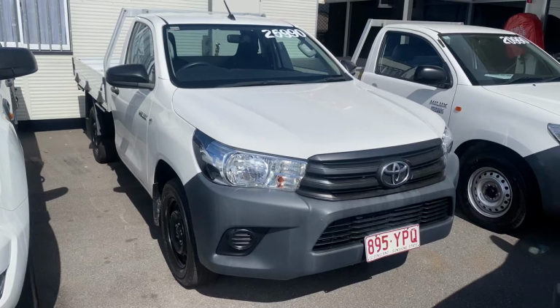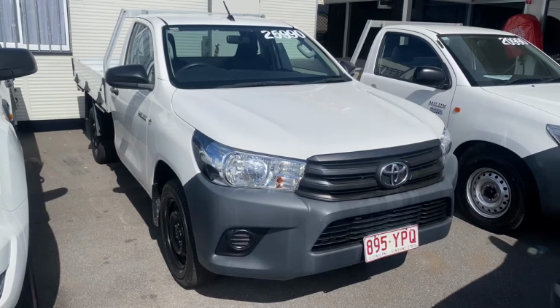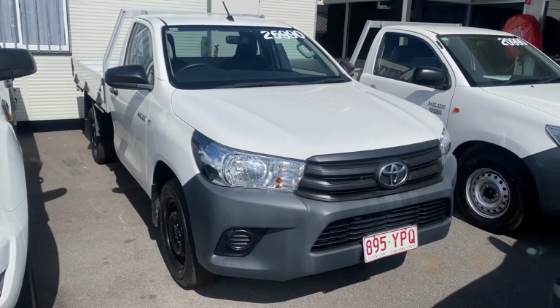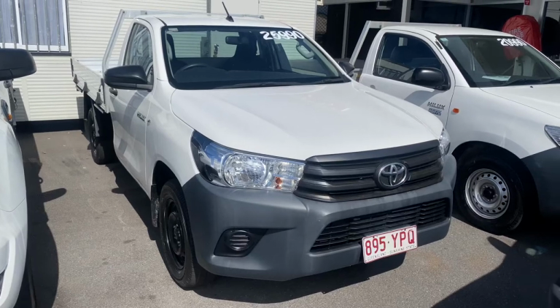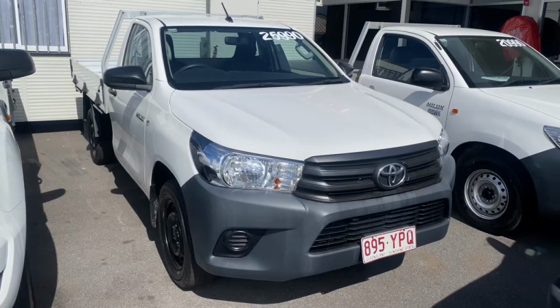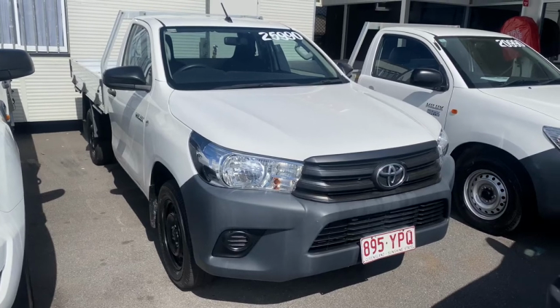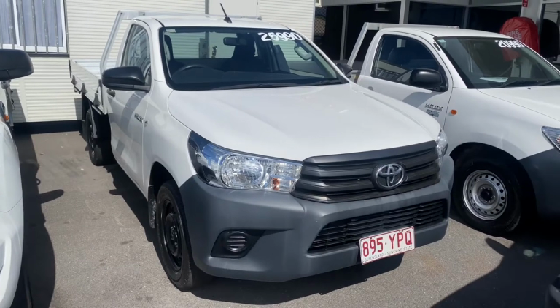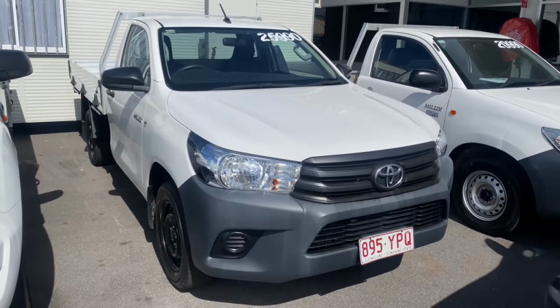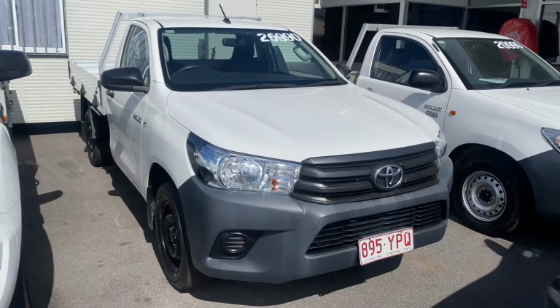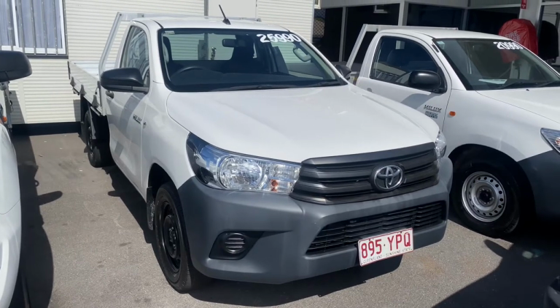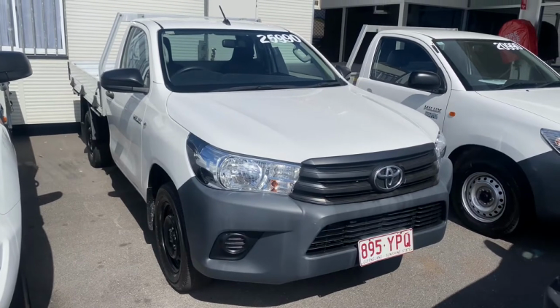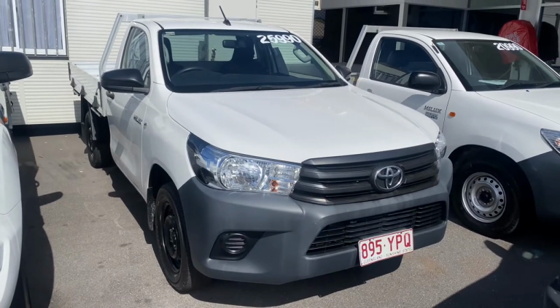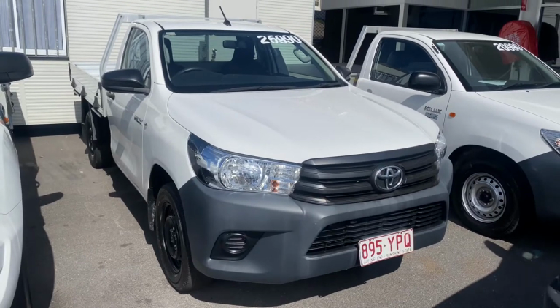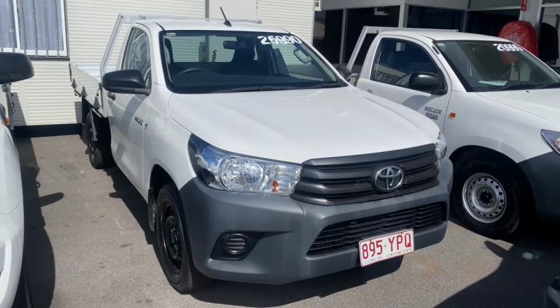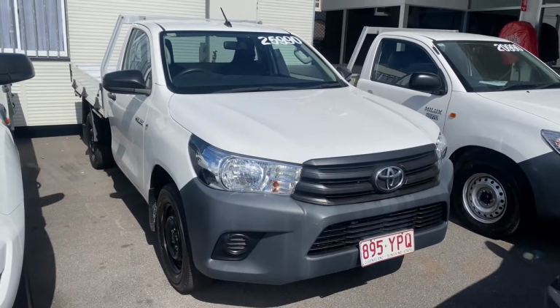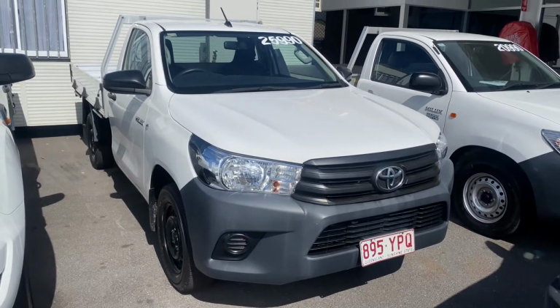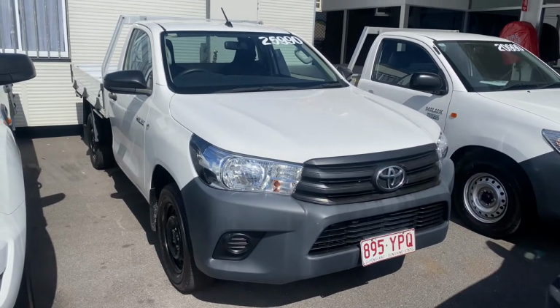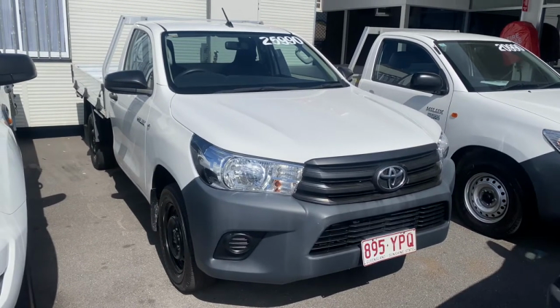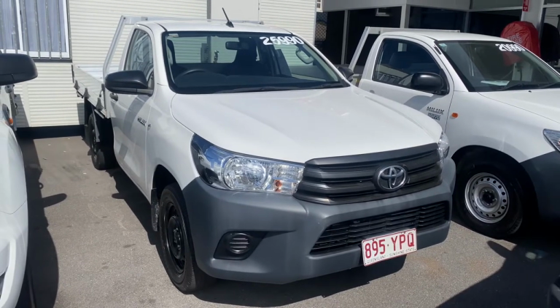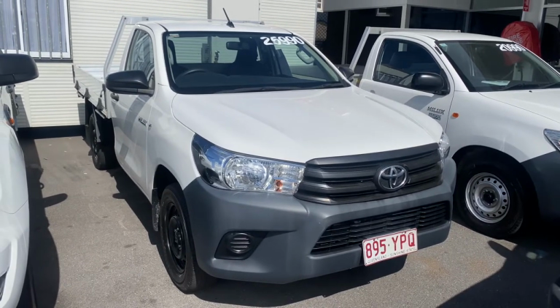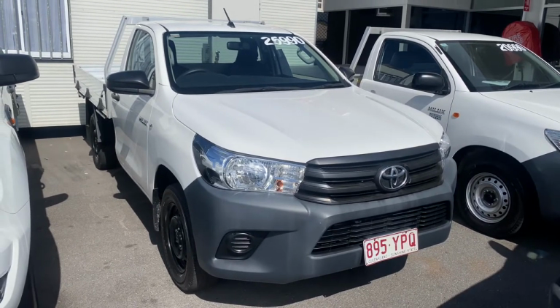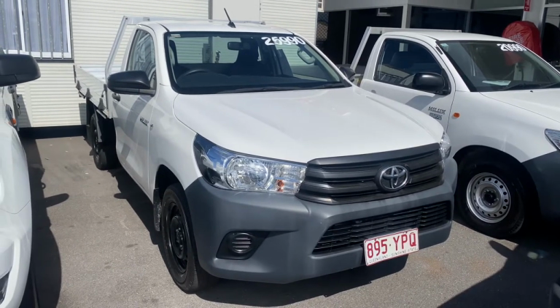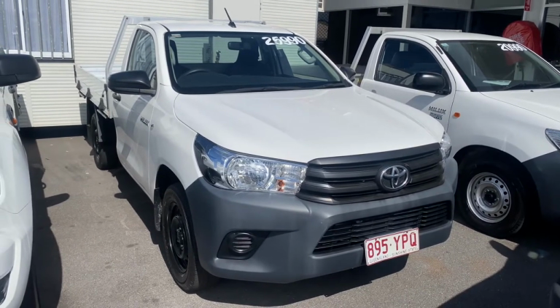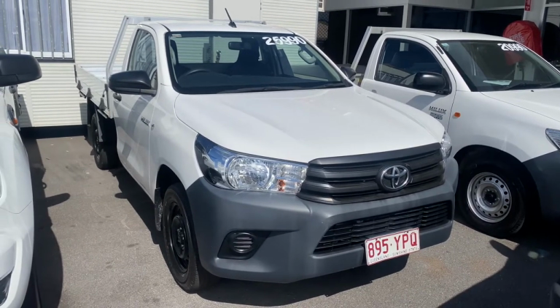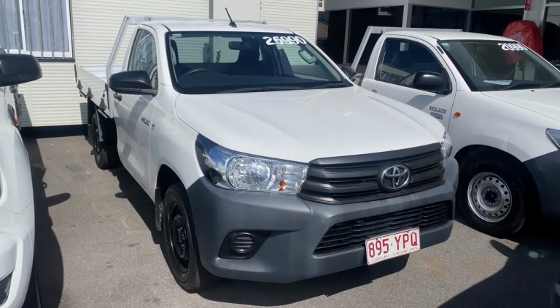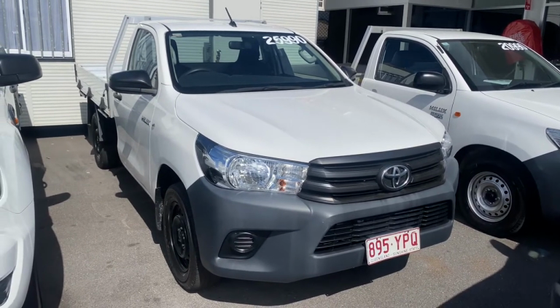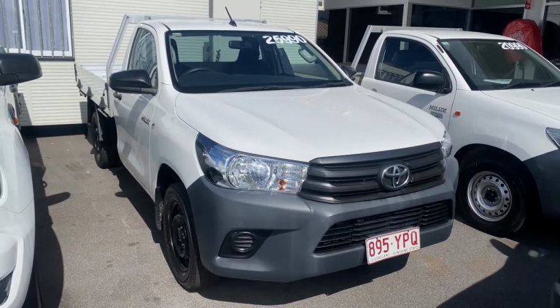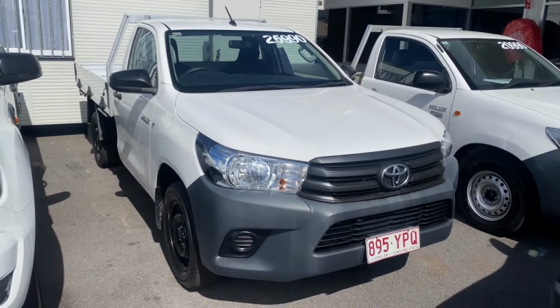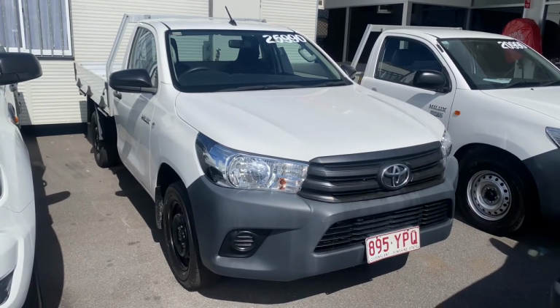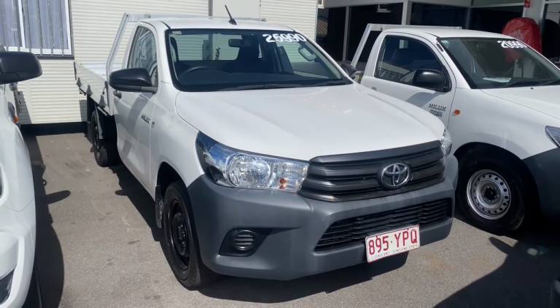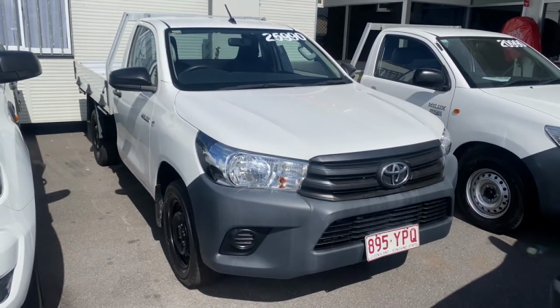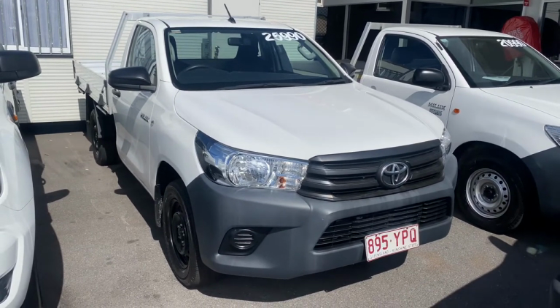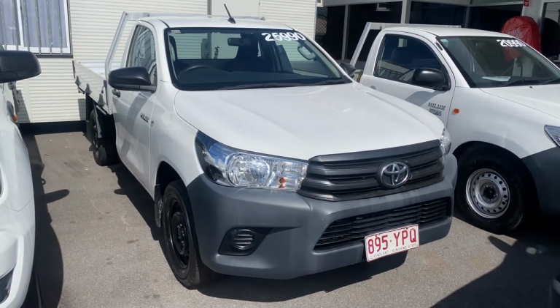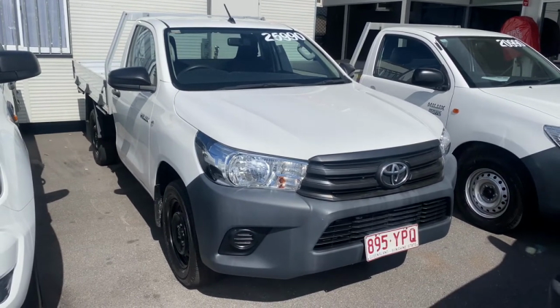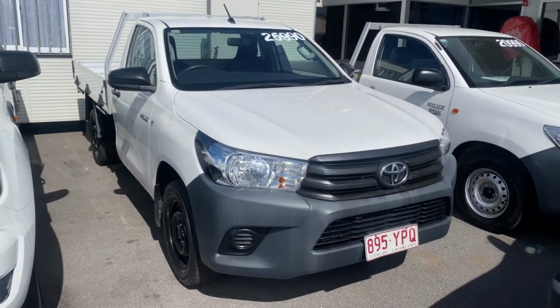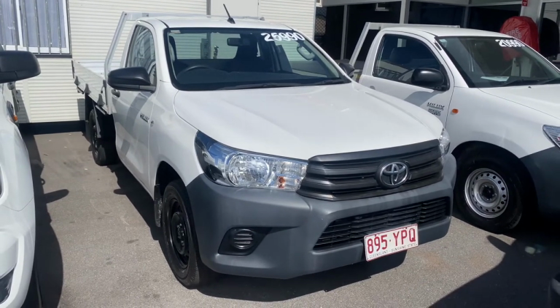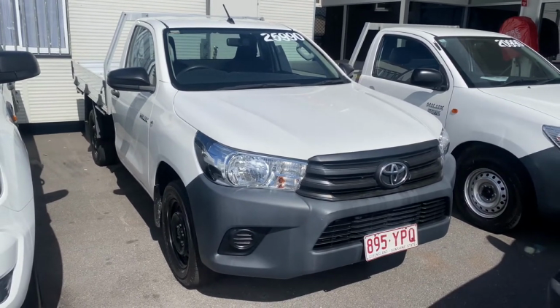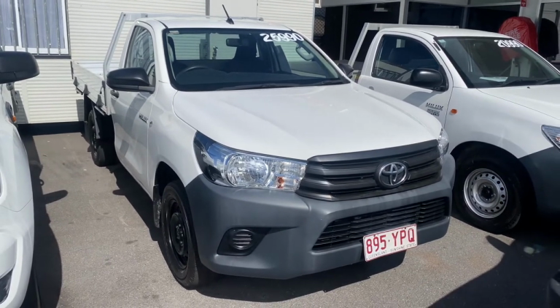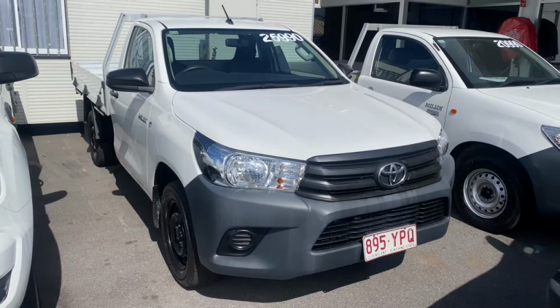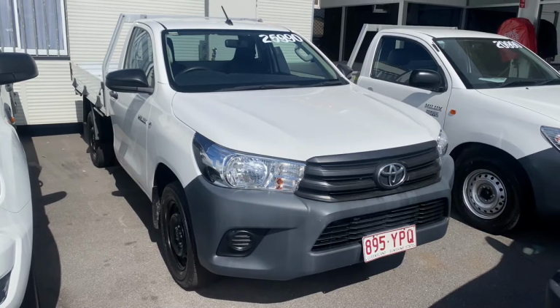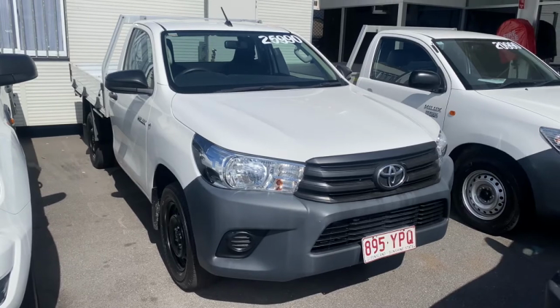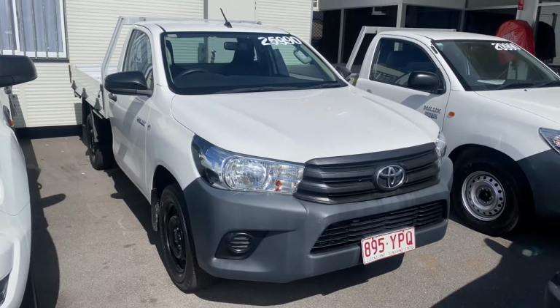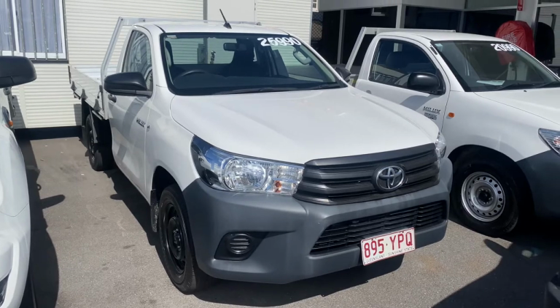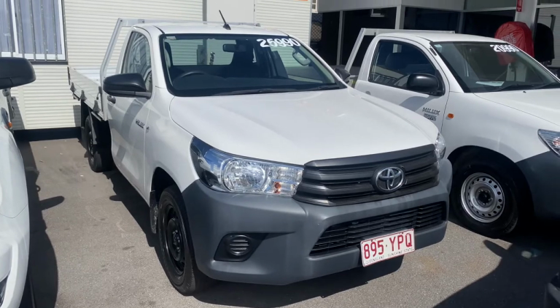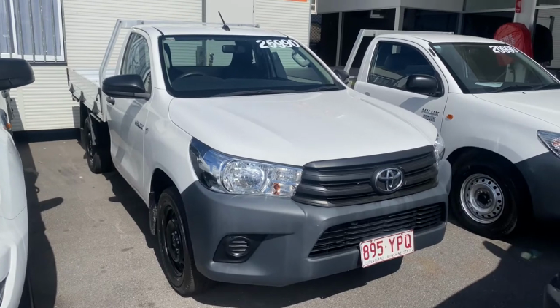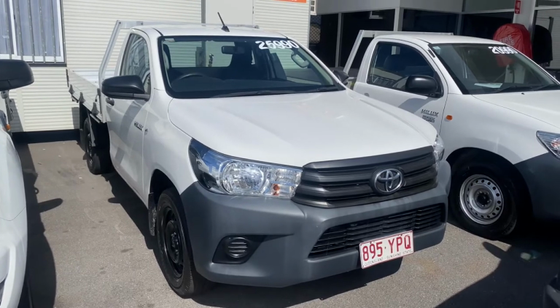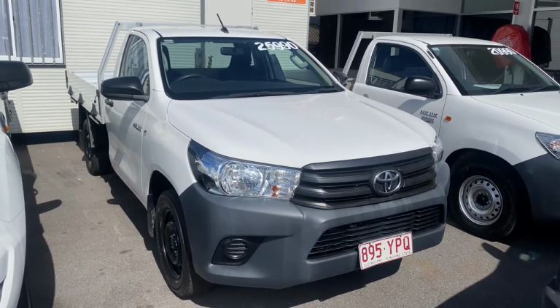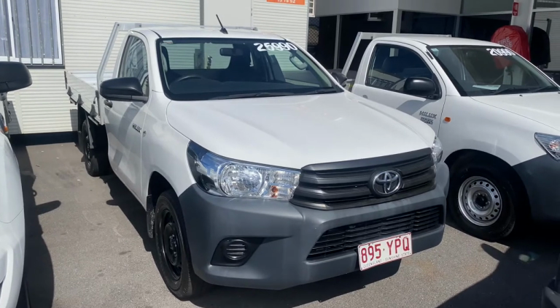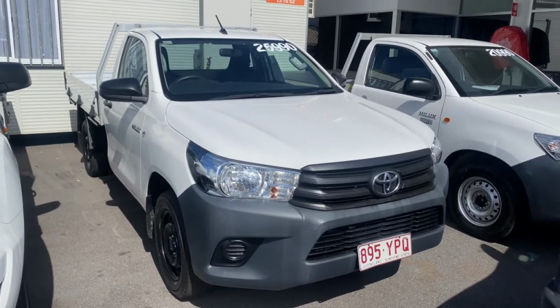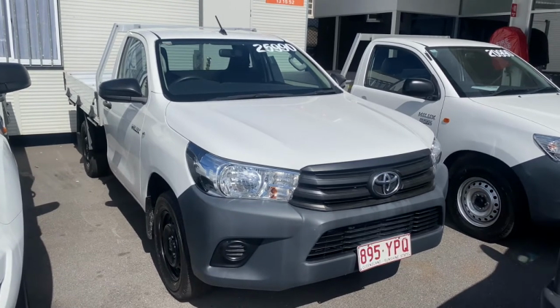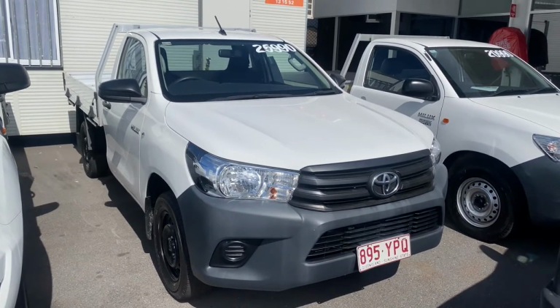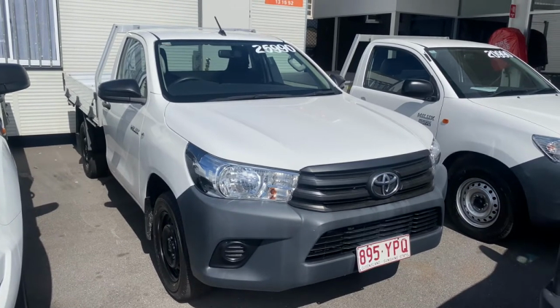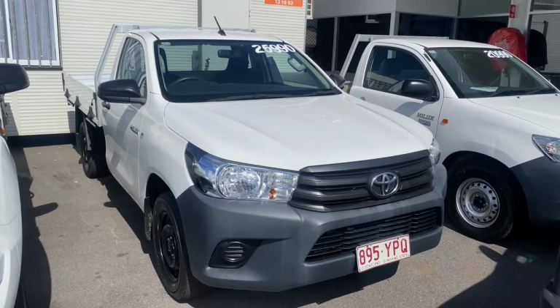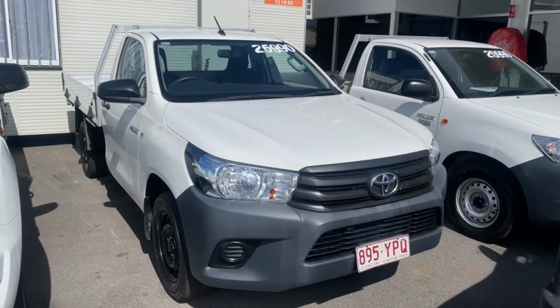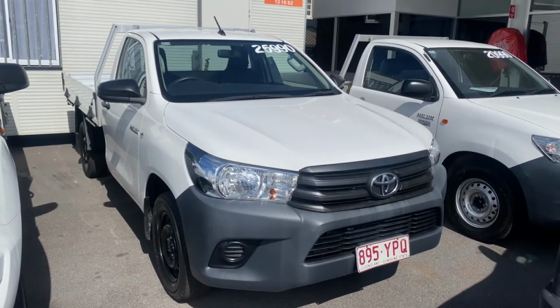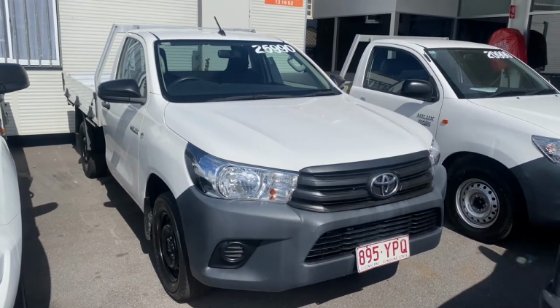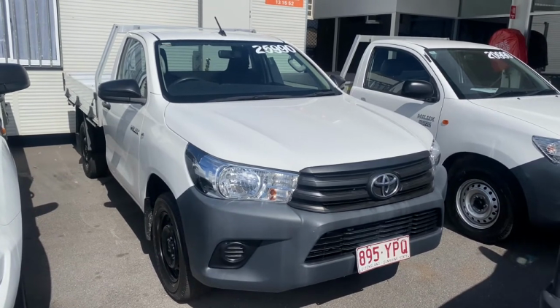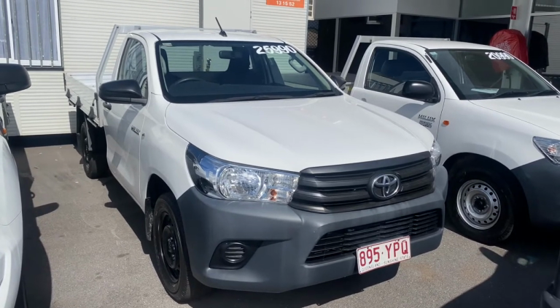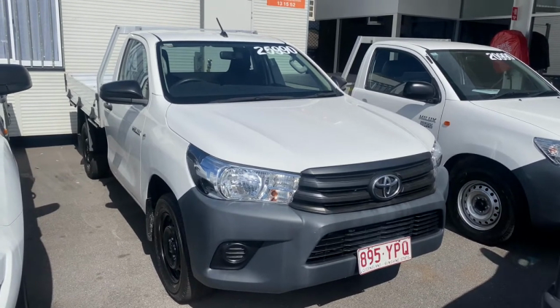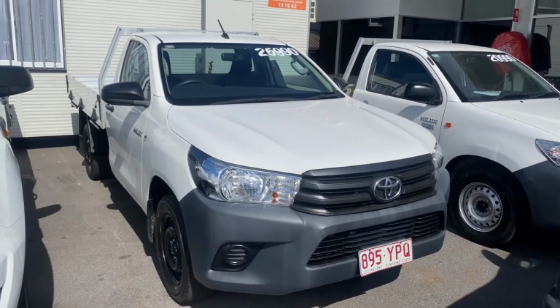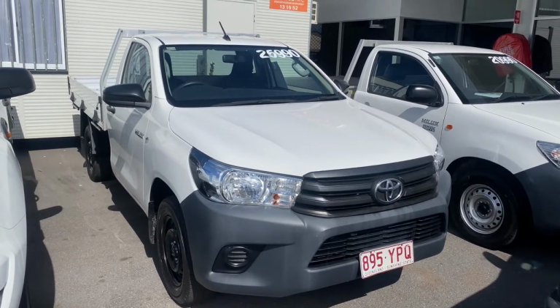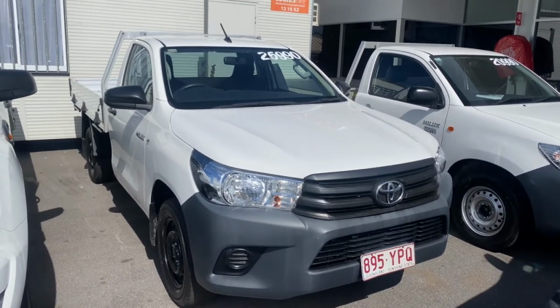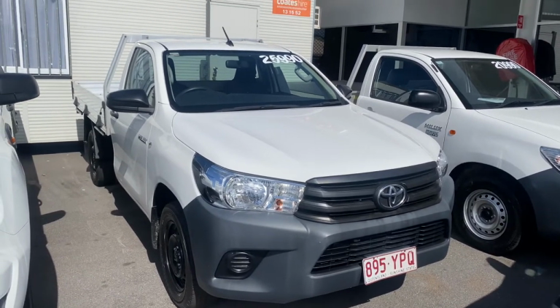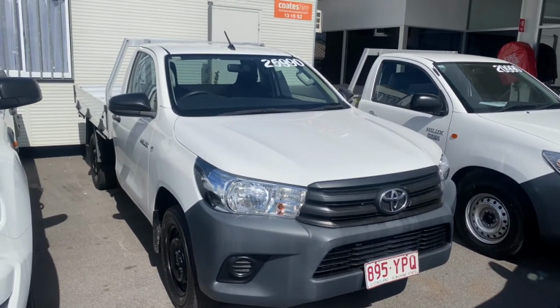Good afternoon, it's David from Pacific Toyota and Lexus of Cairns, giving the high definition video tour of the 2018 Toyota Hilux Workmate single cab.